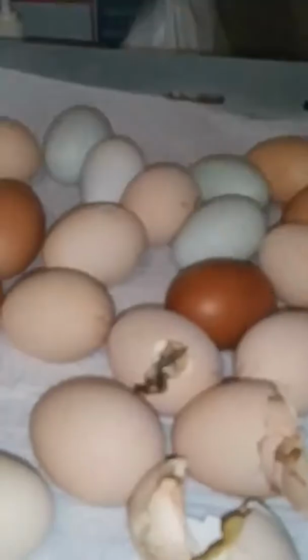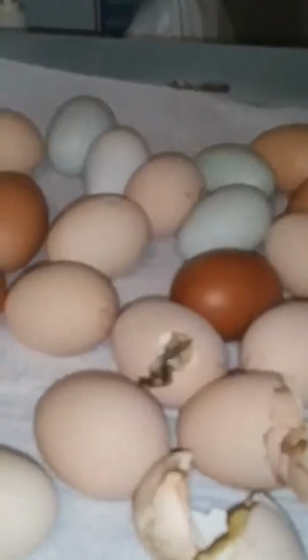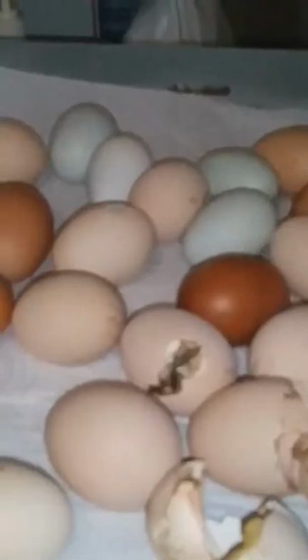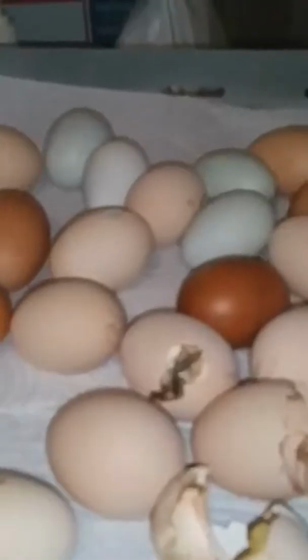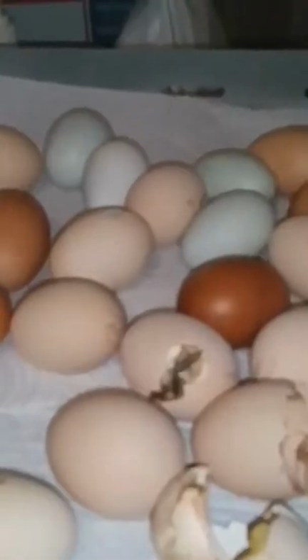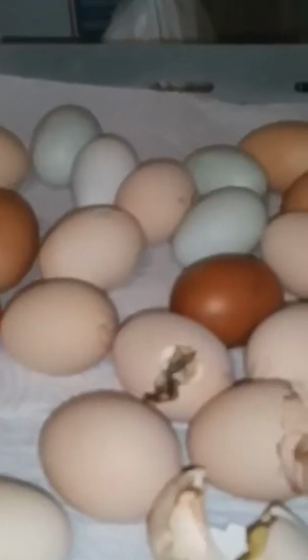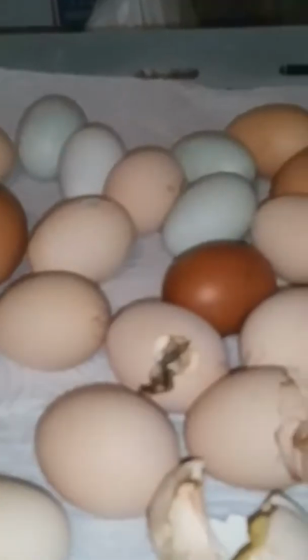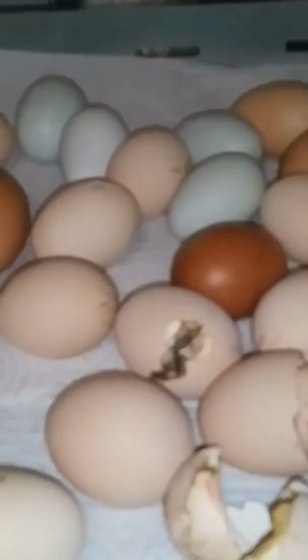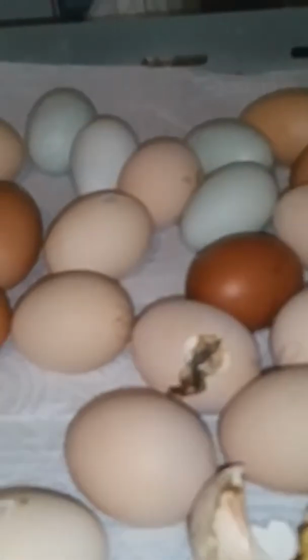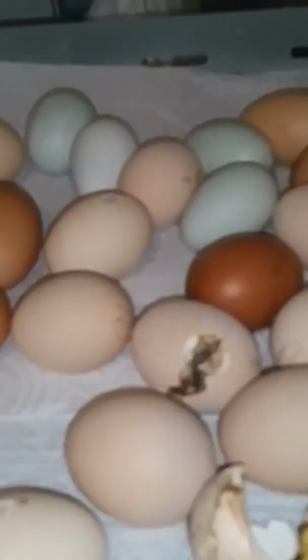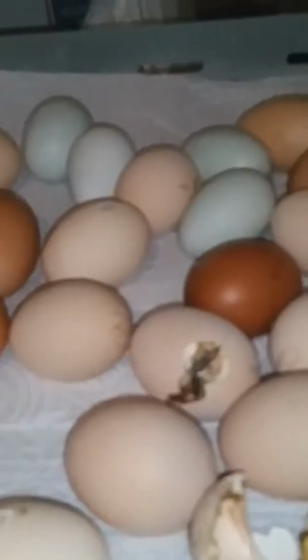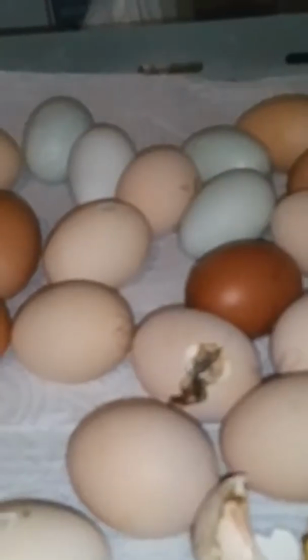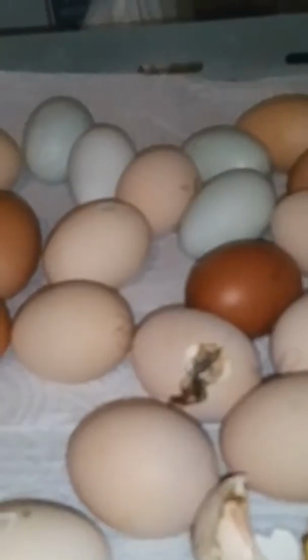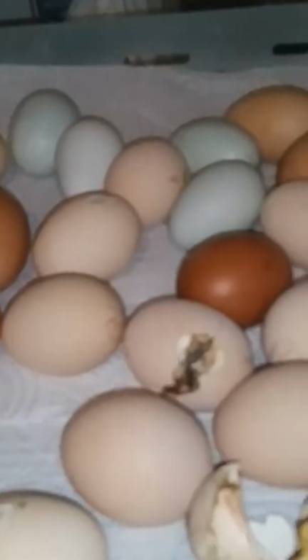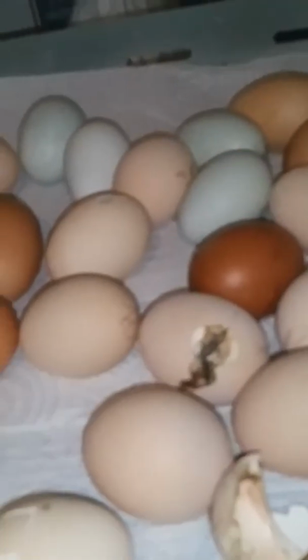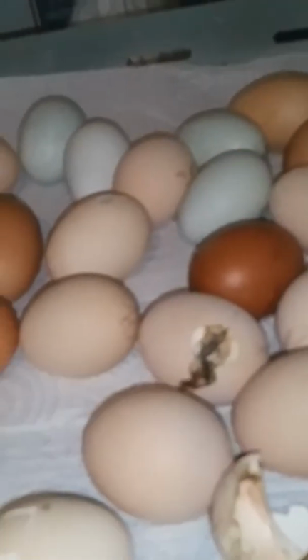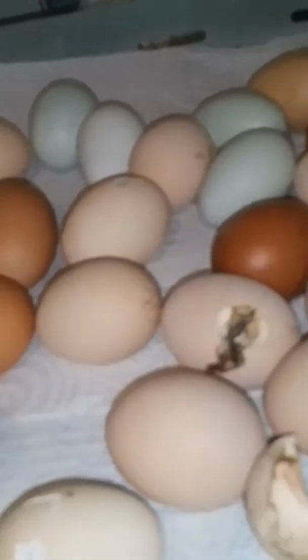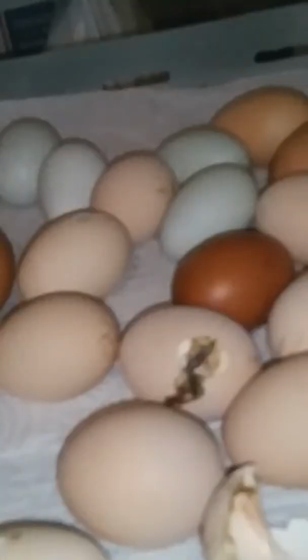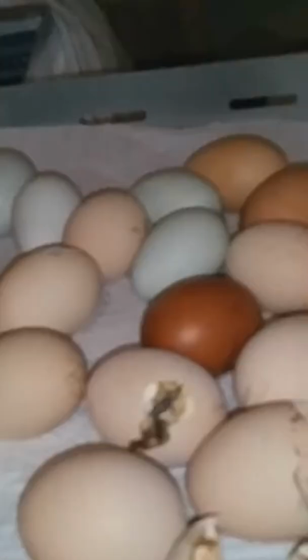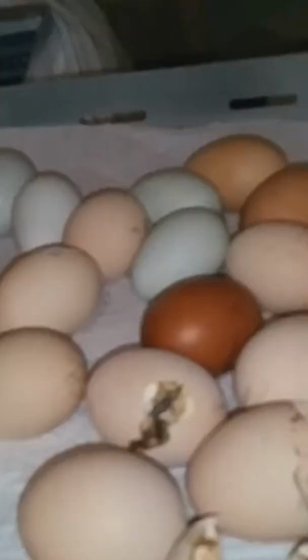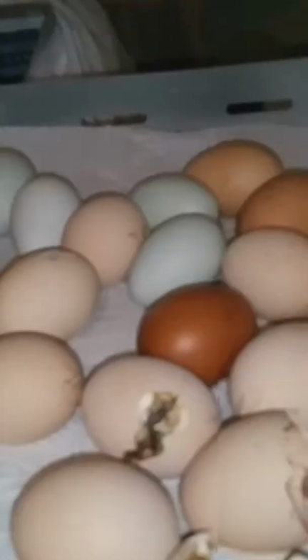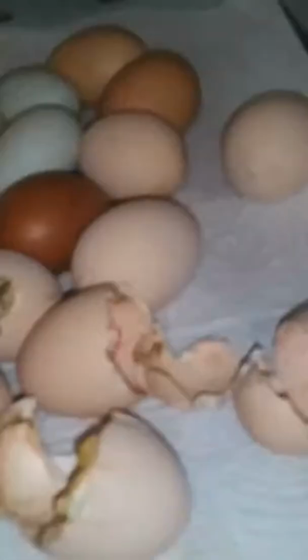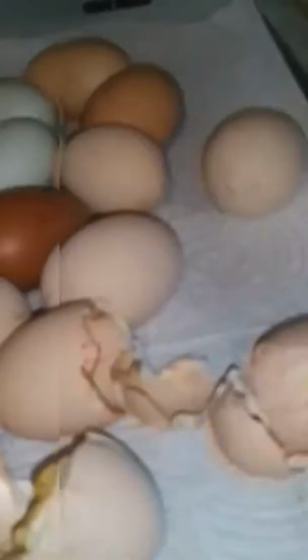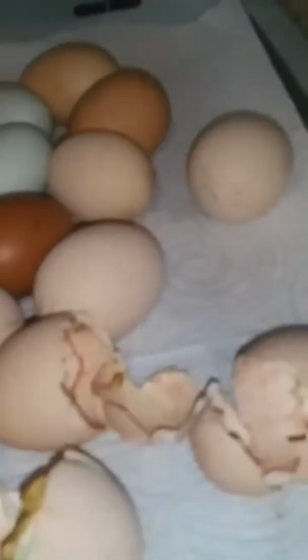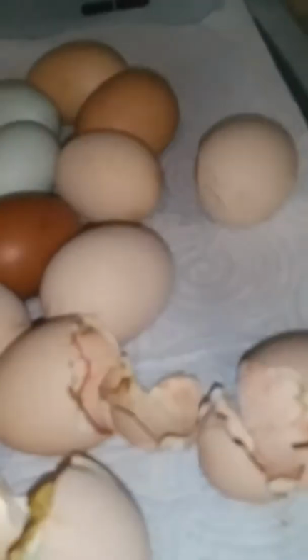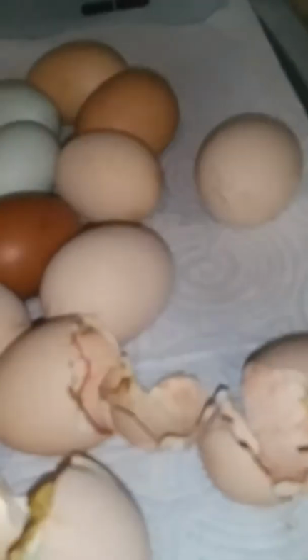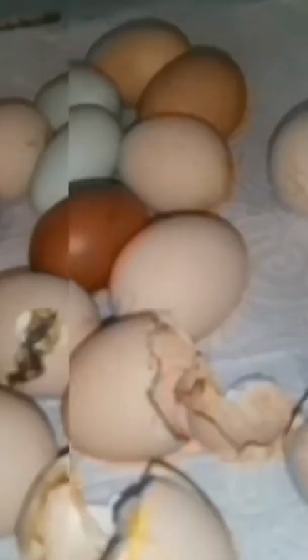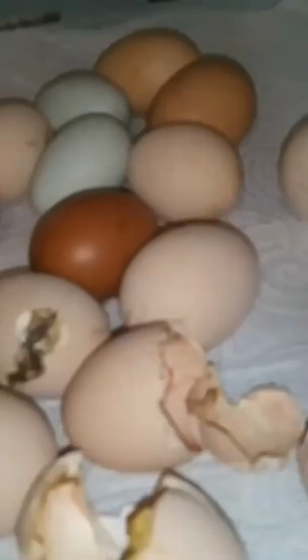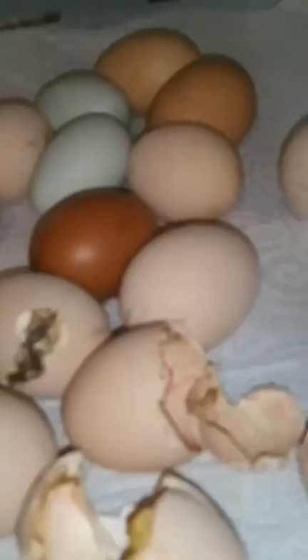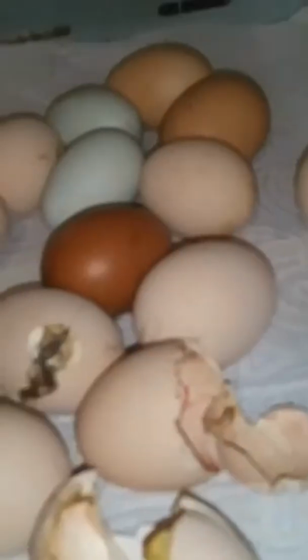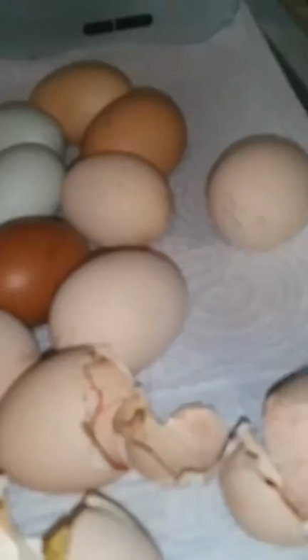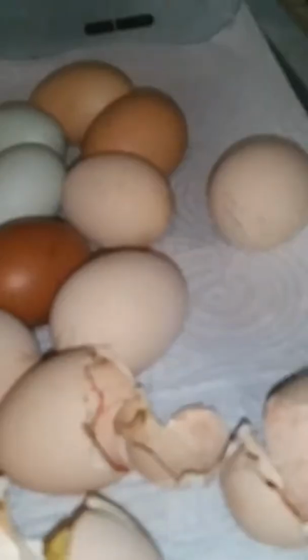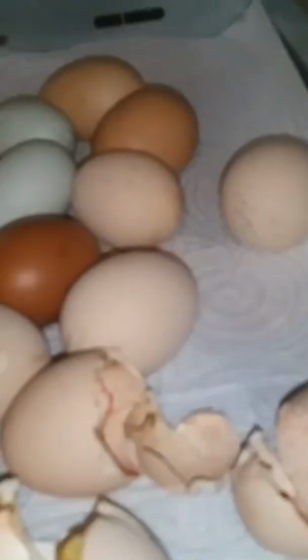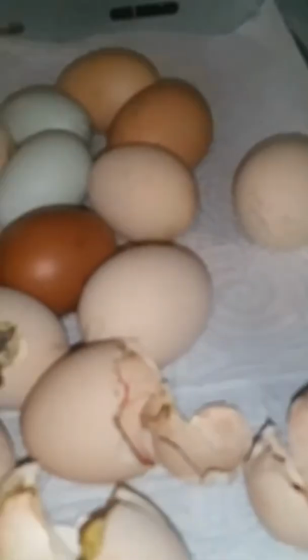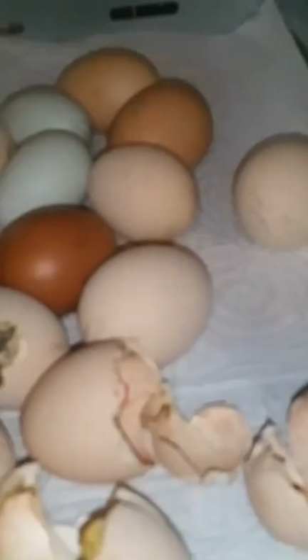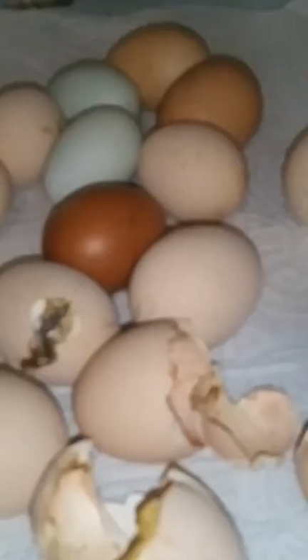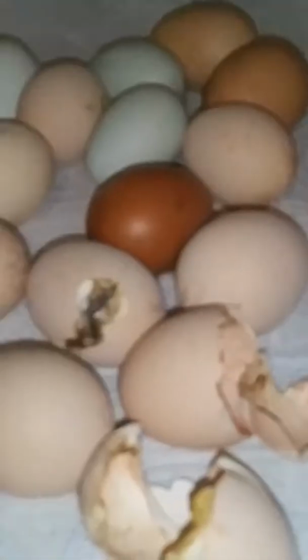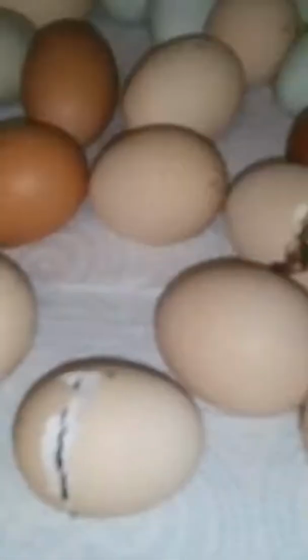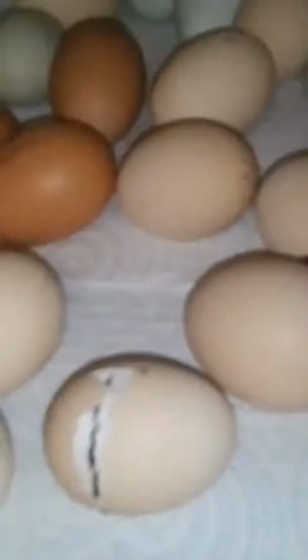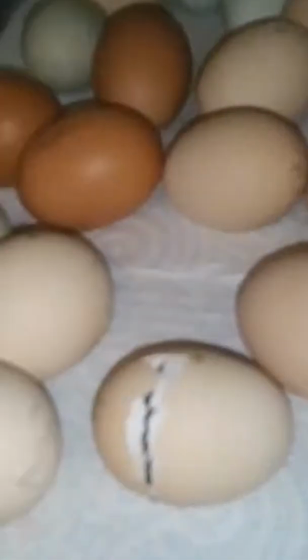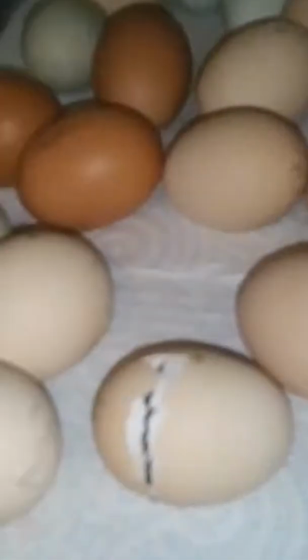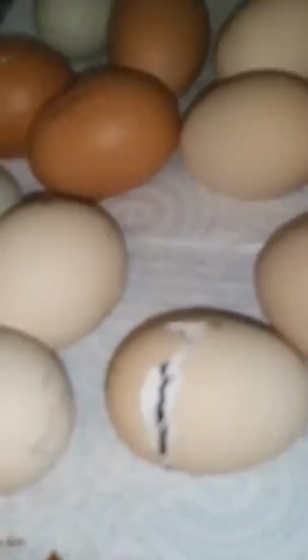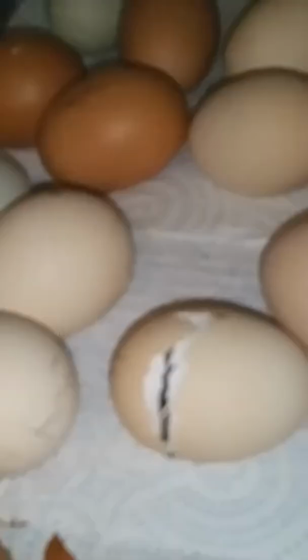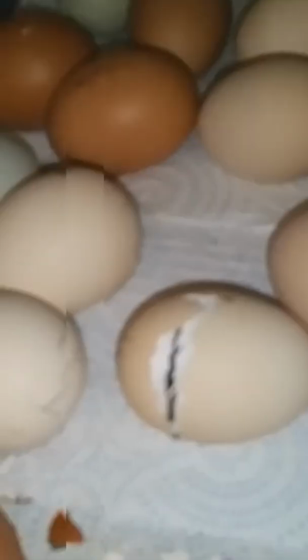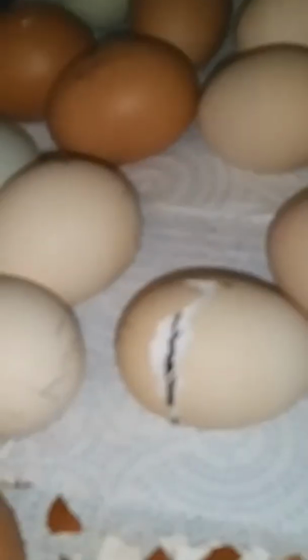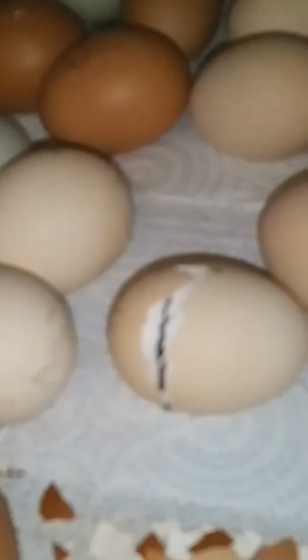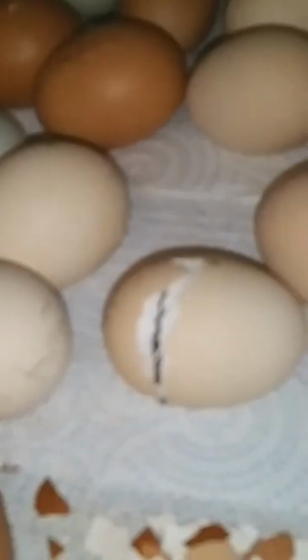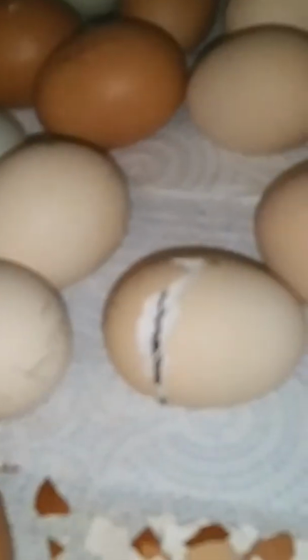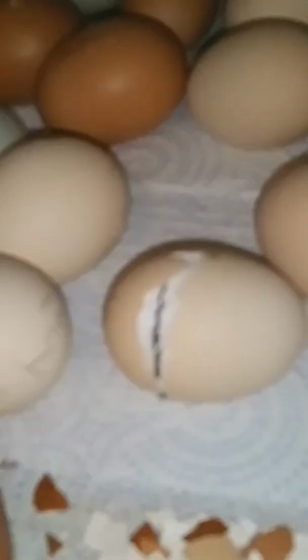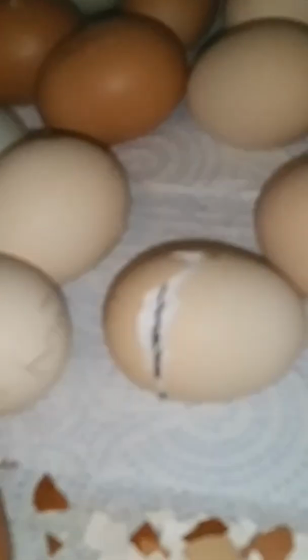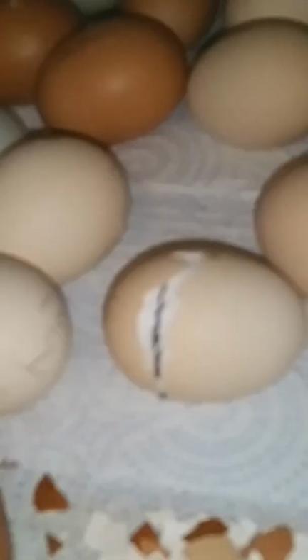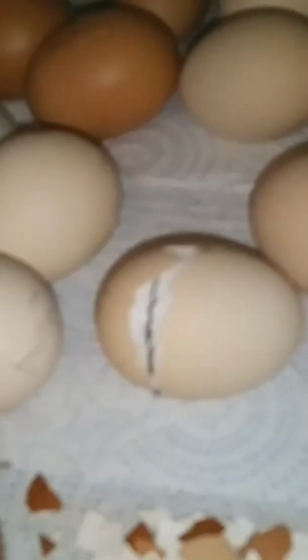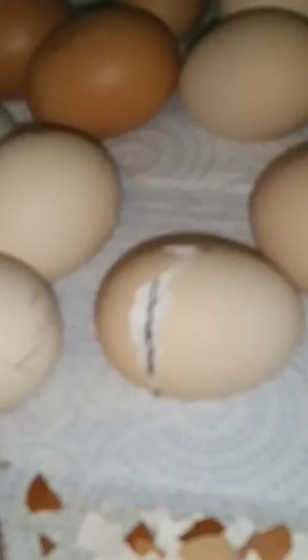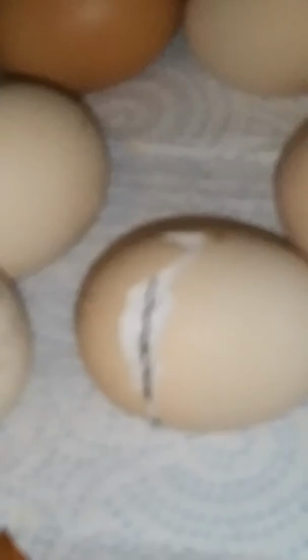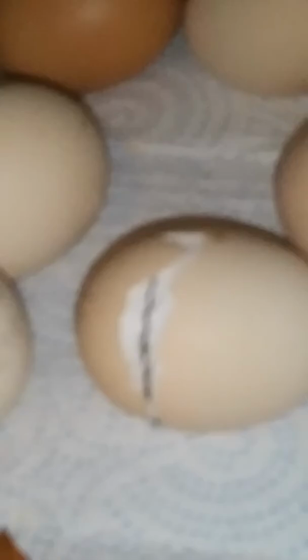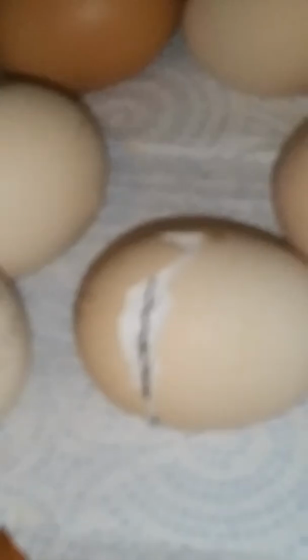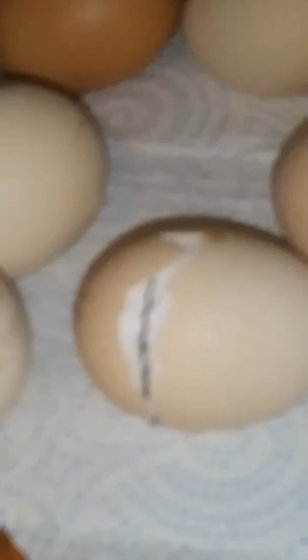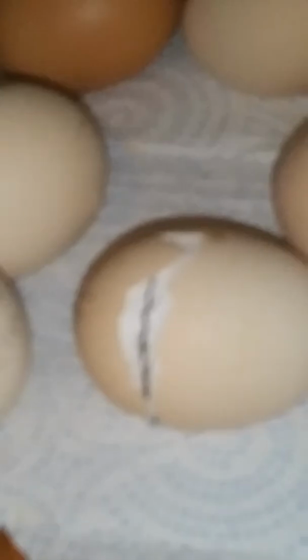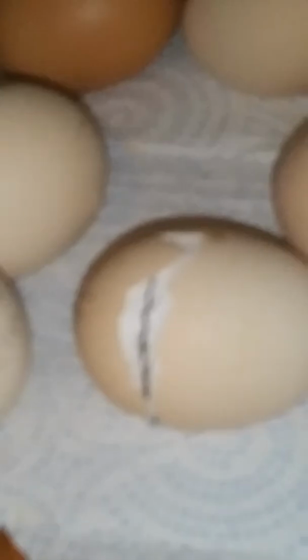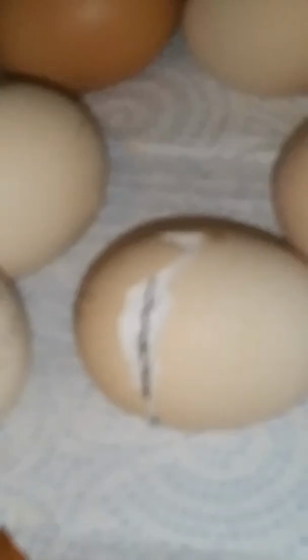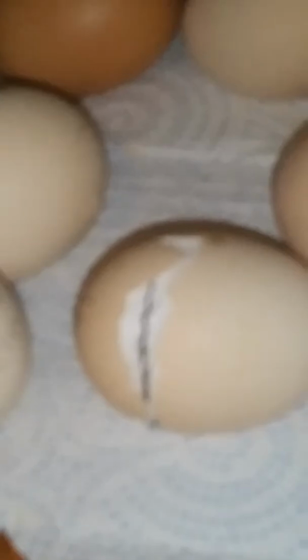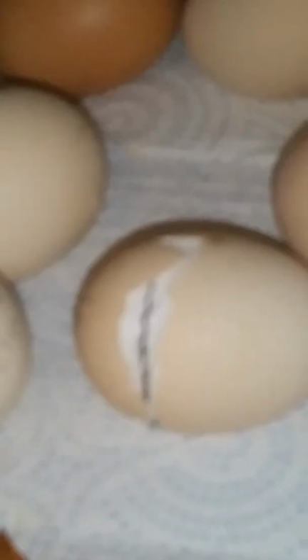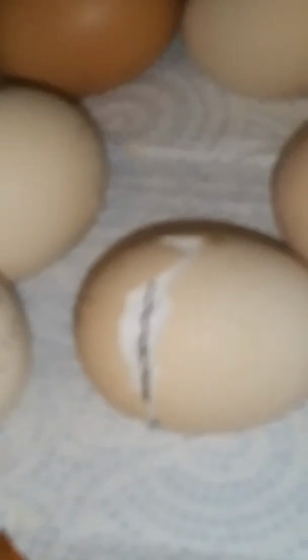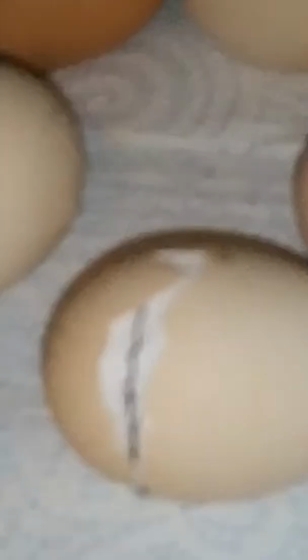Hey, it's Imogene at Eggwell Farm. I thought you might like to see some babies hatching.